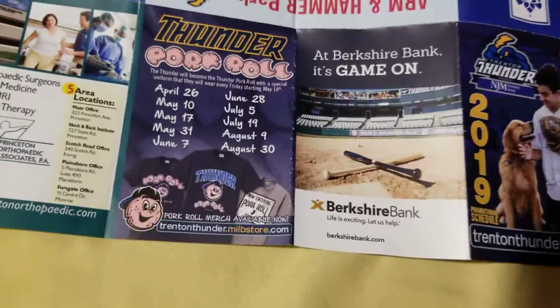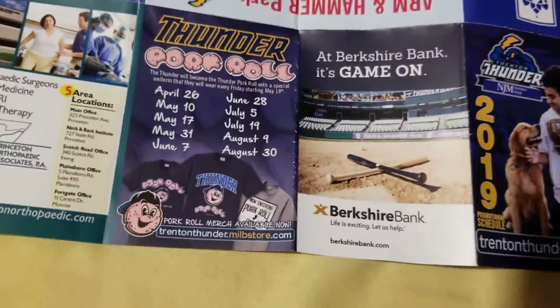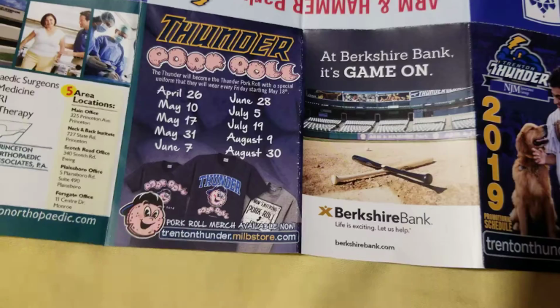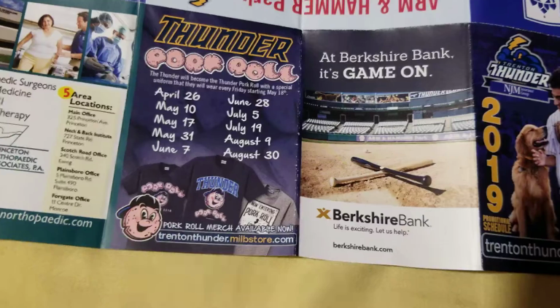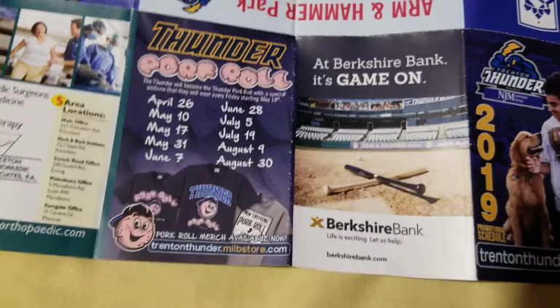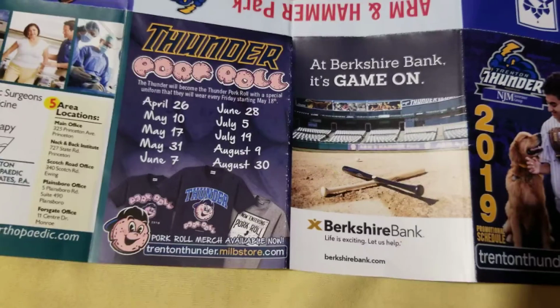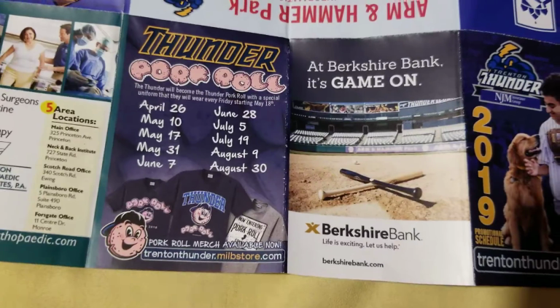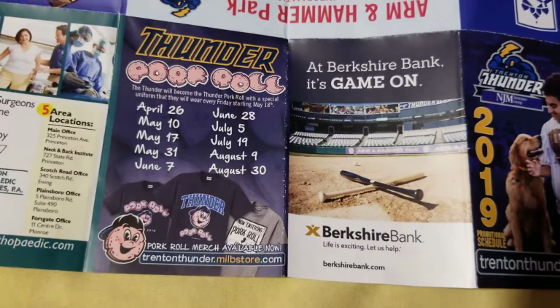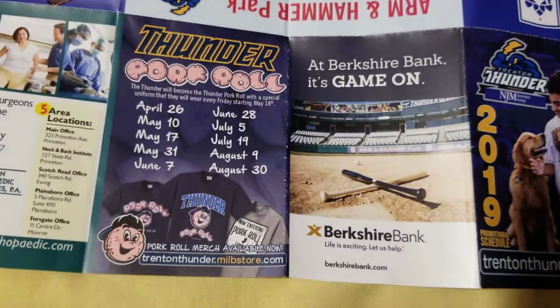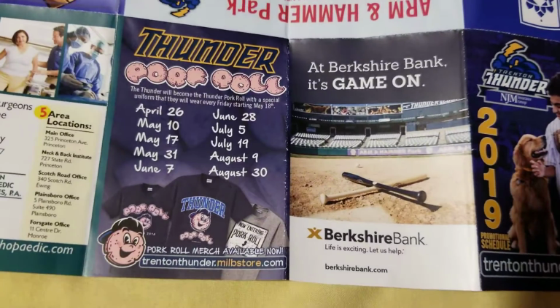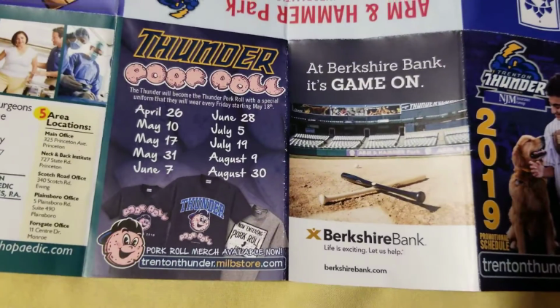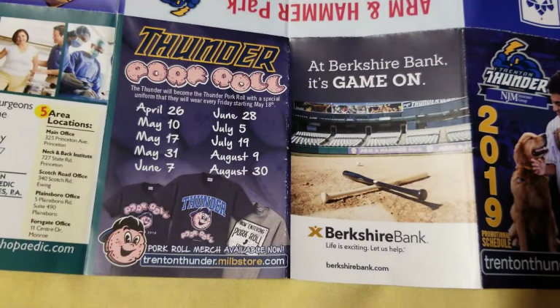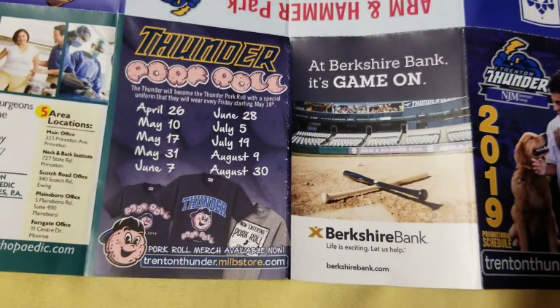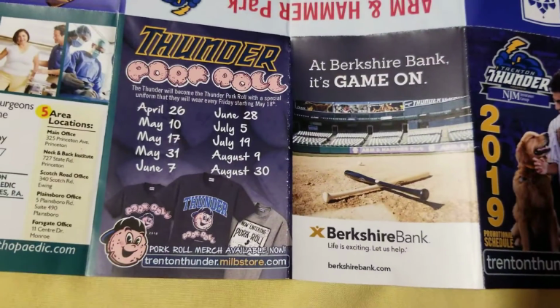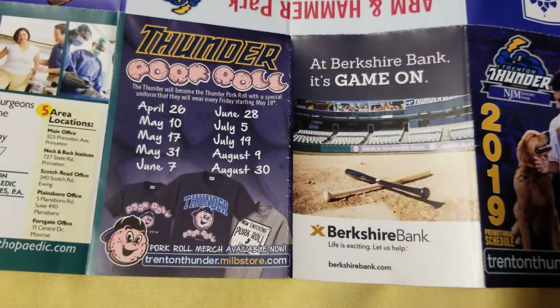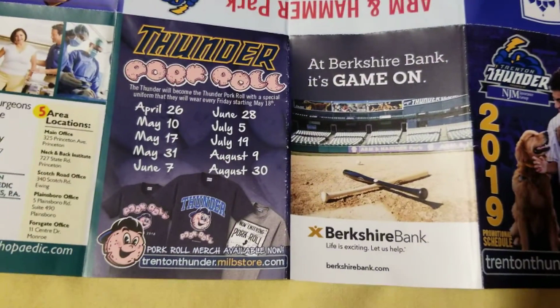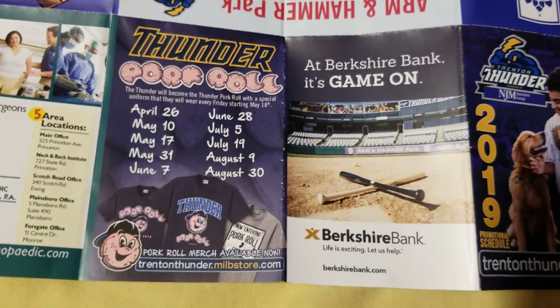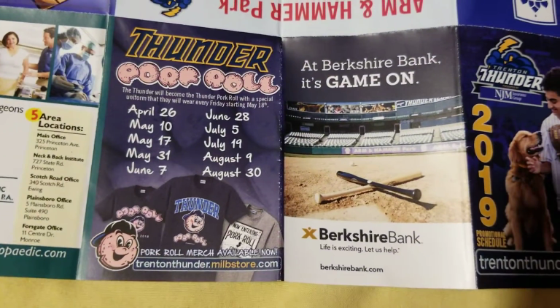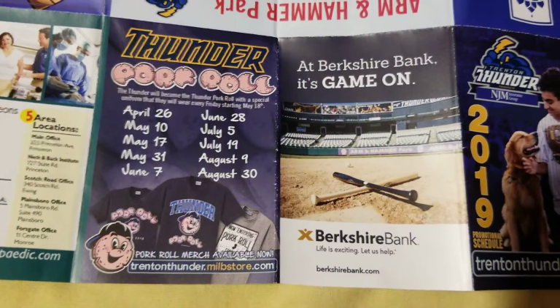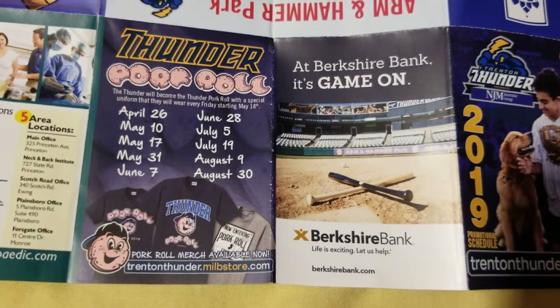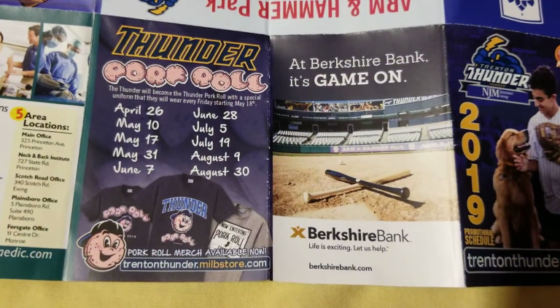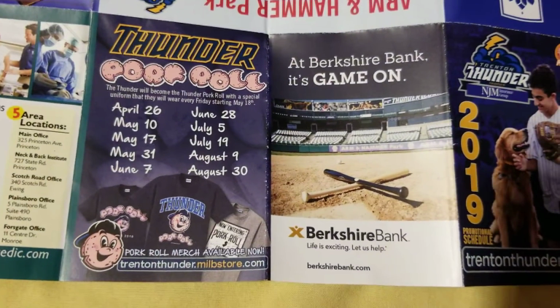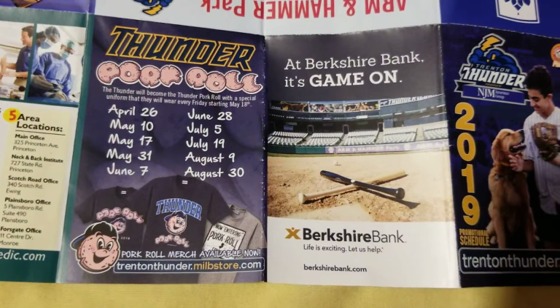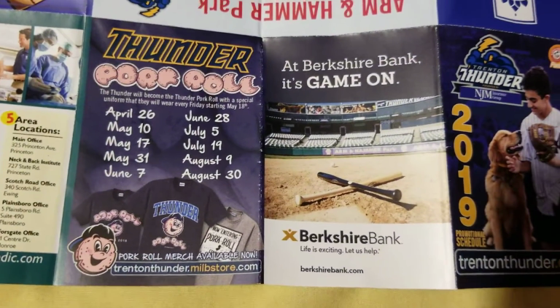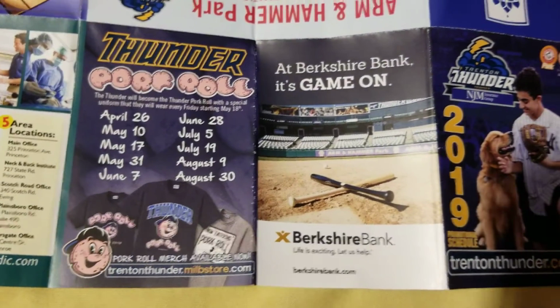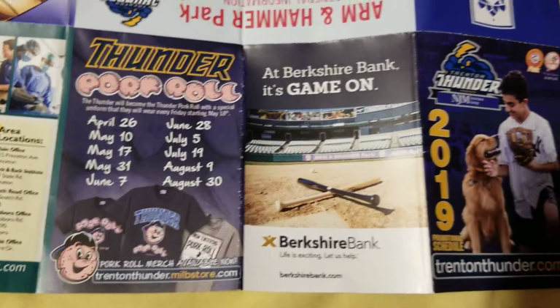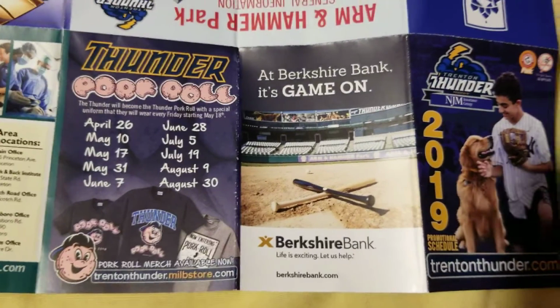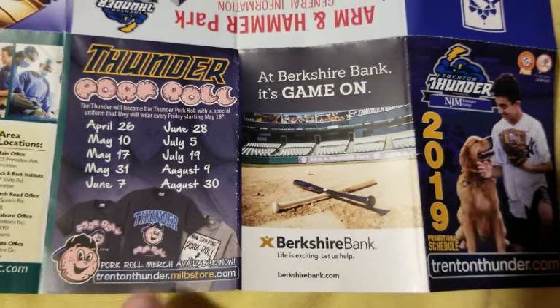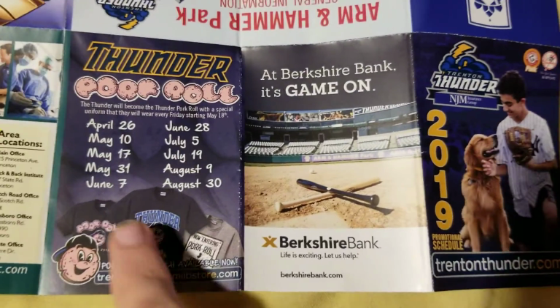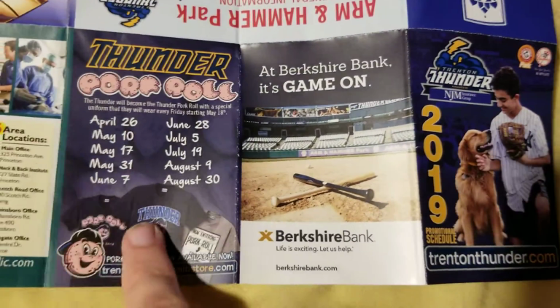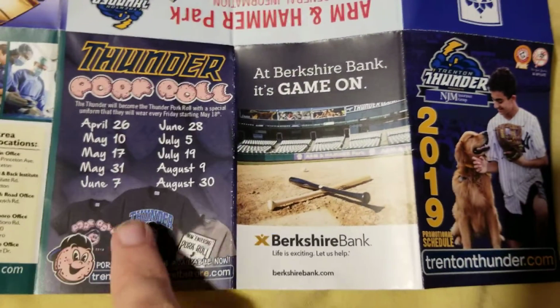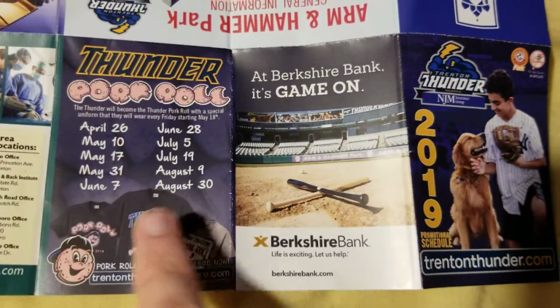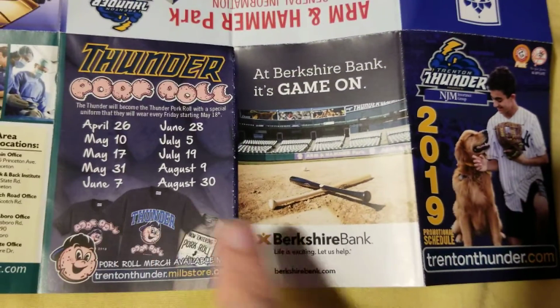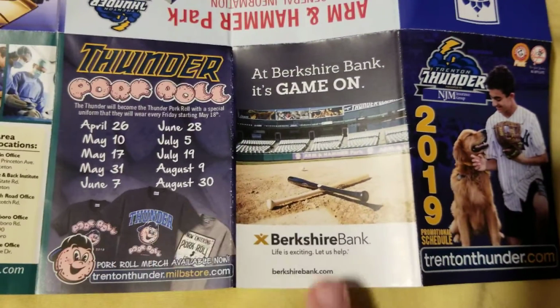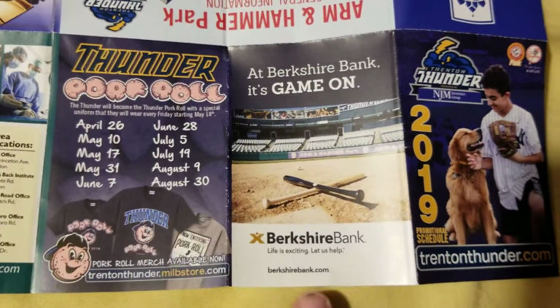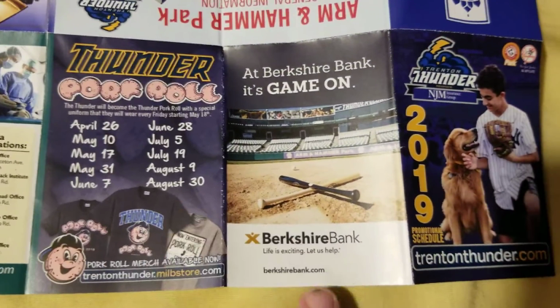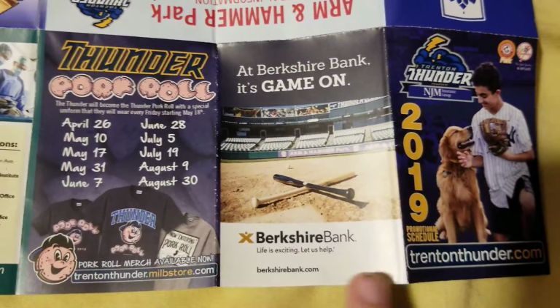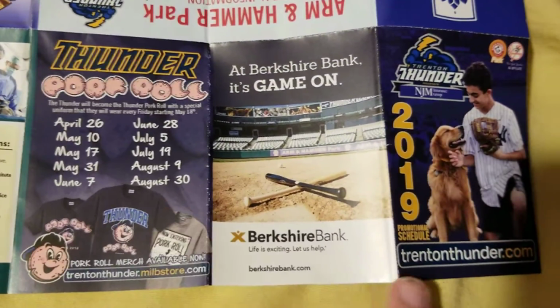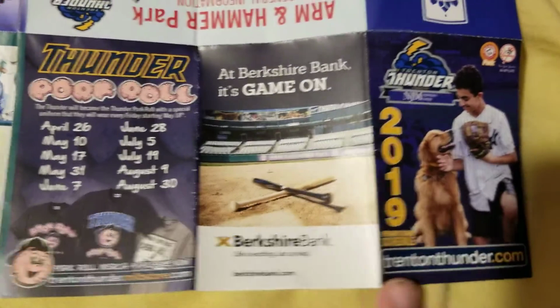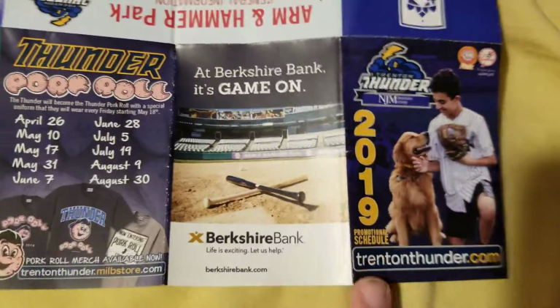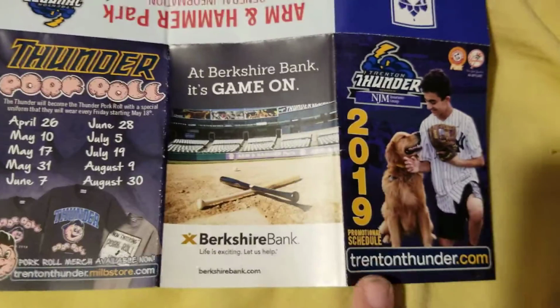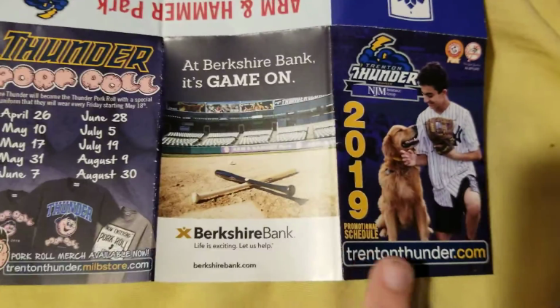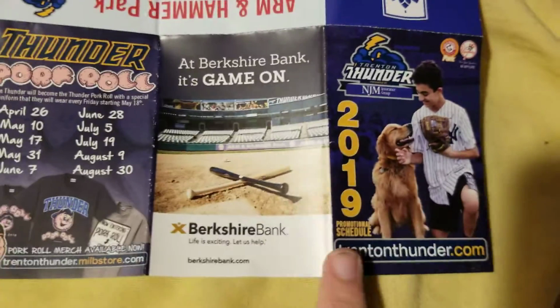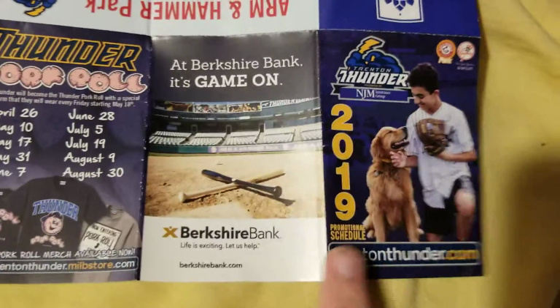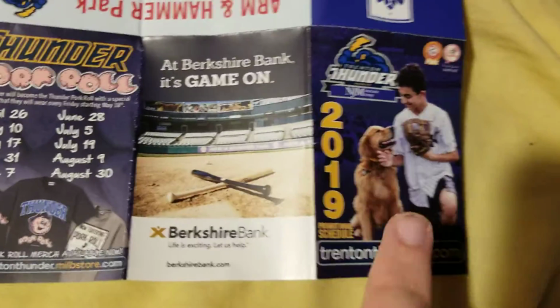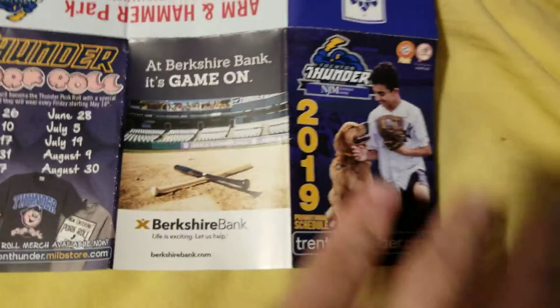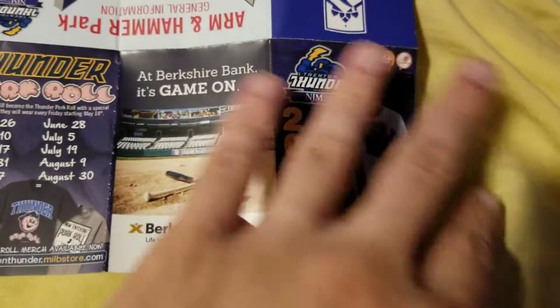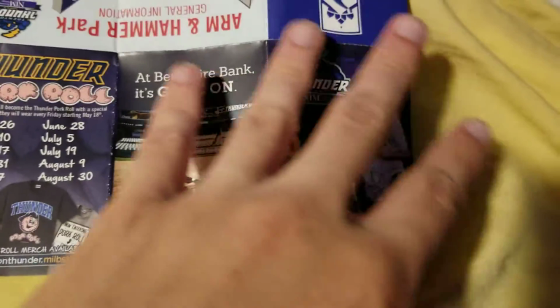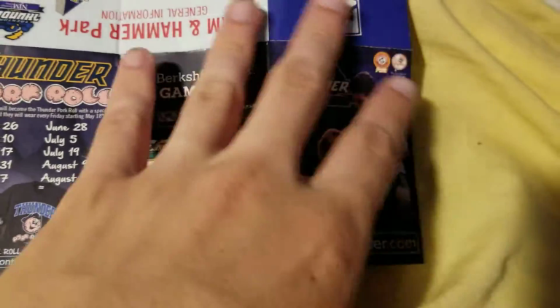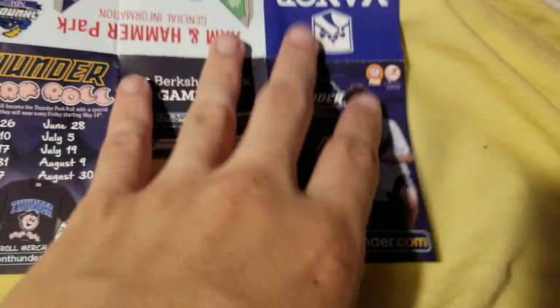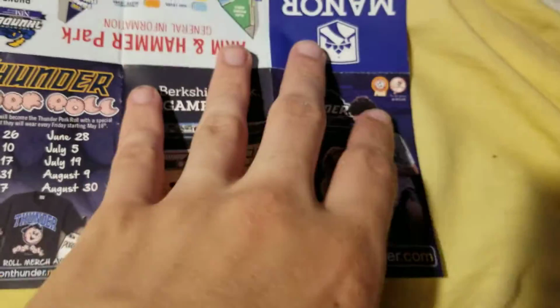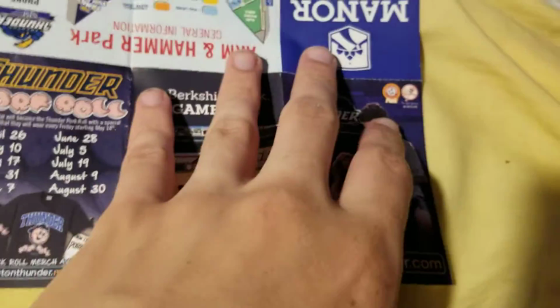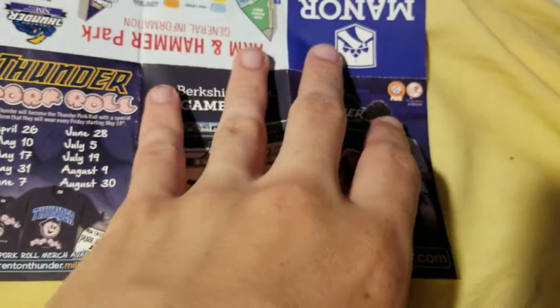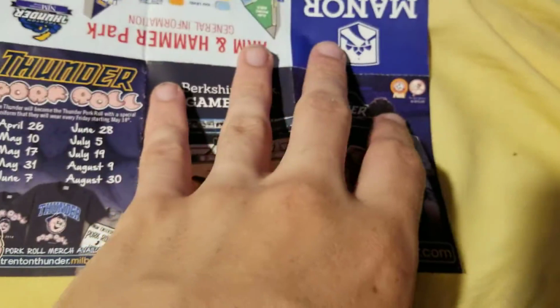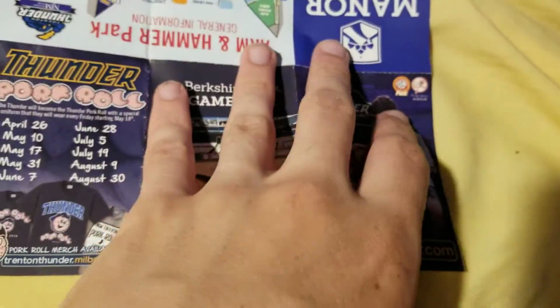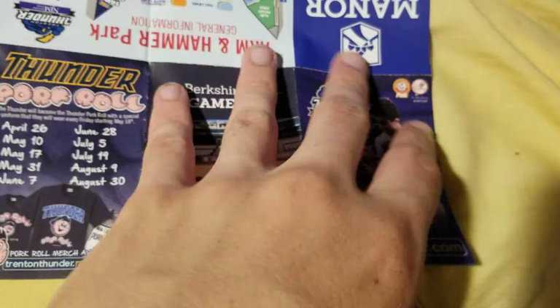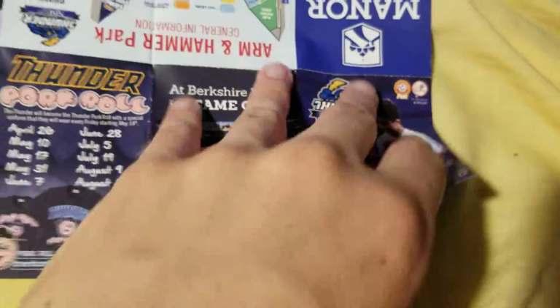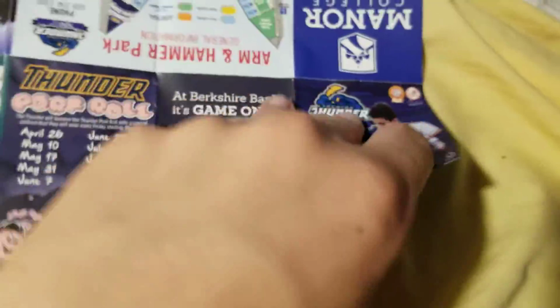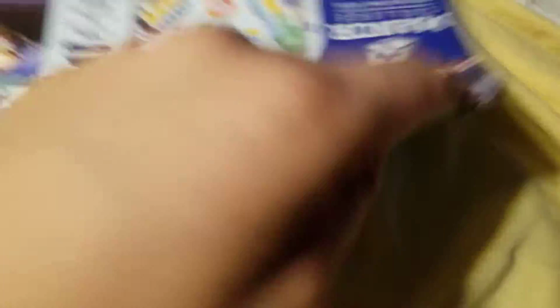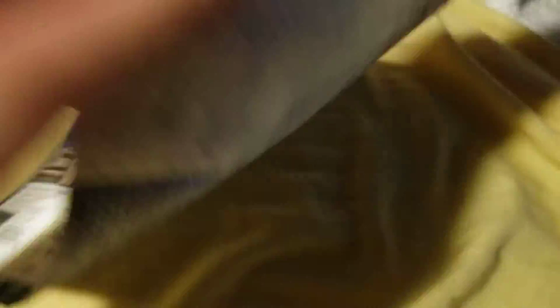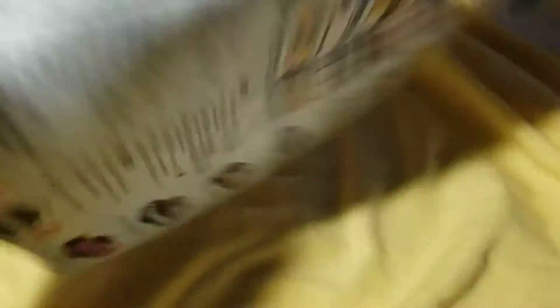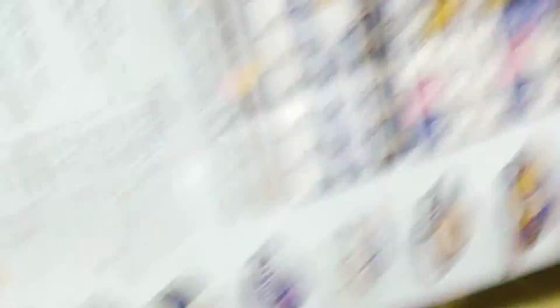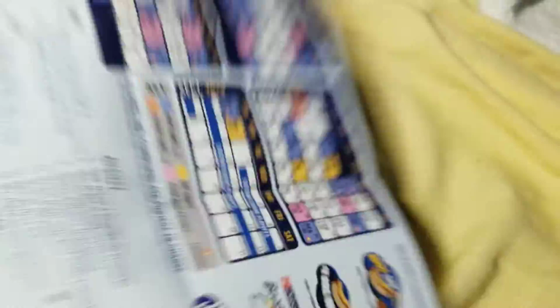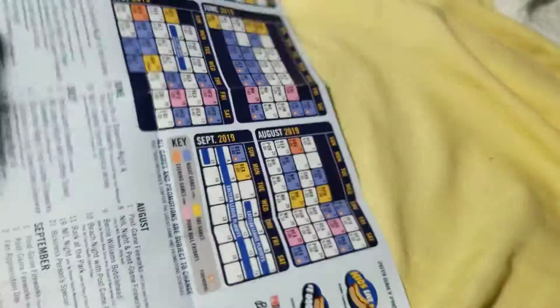There is your pork roll stuff along with some merch. And yeah, that is pretty much it.